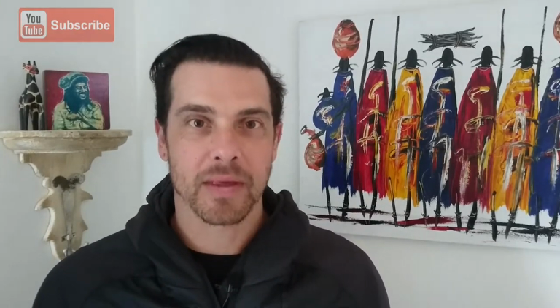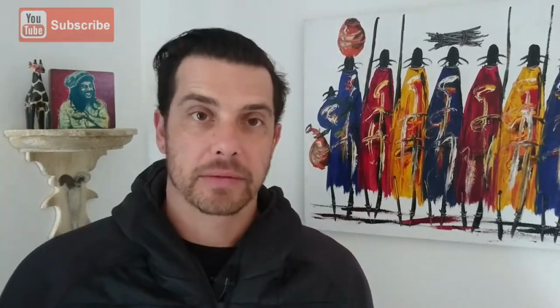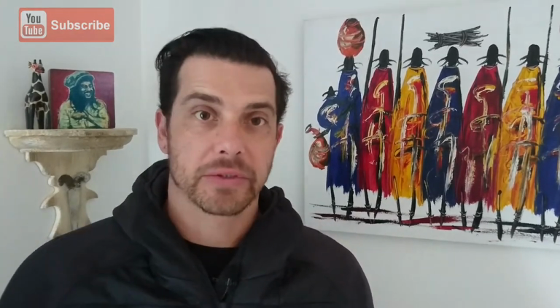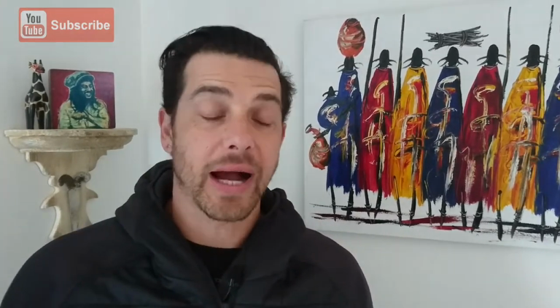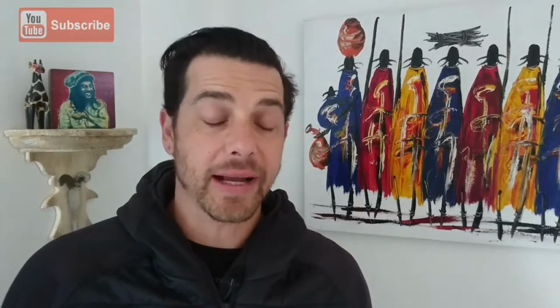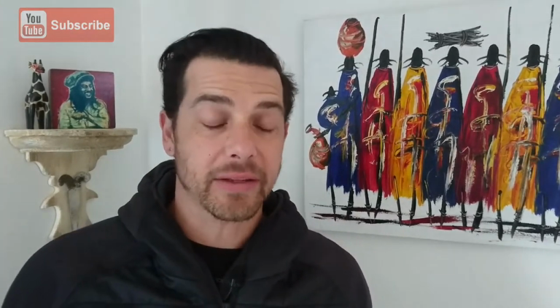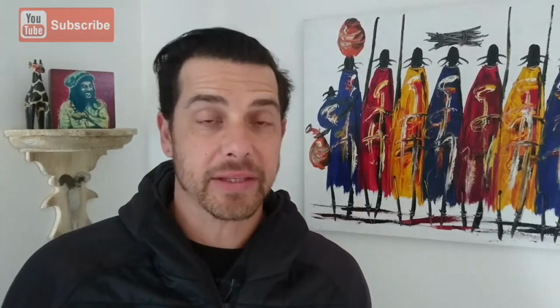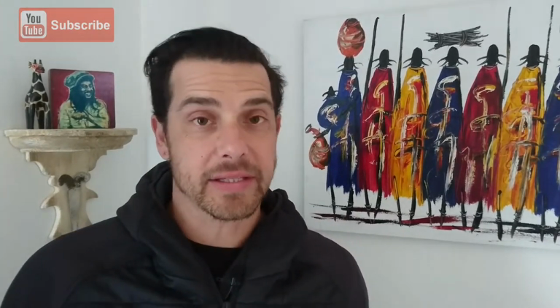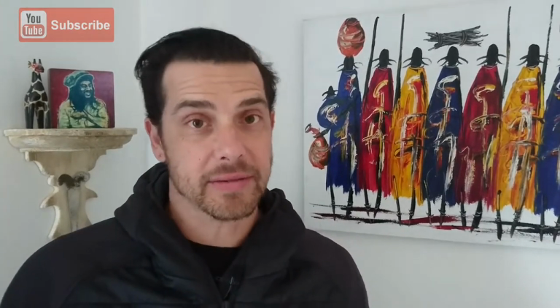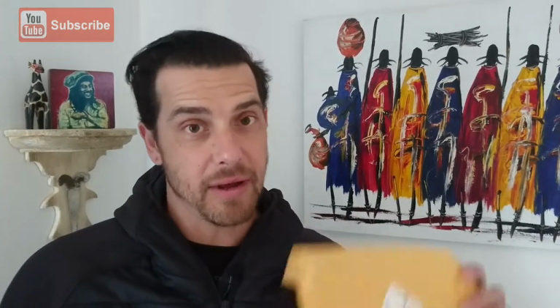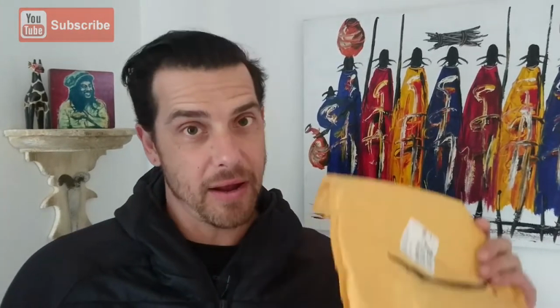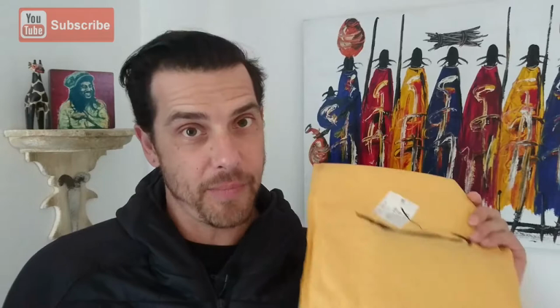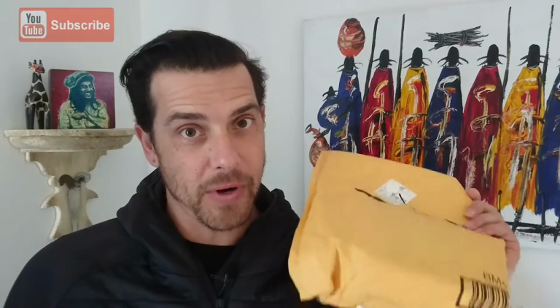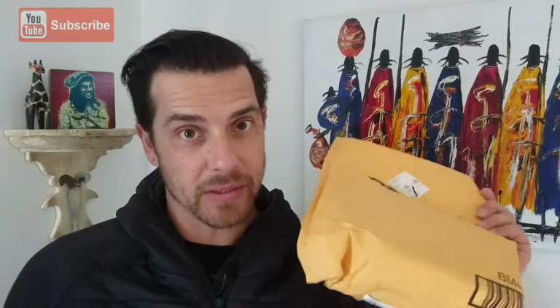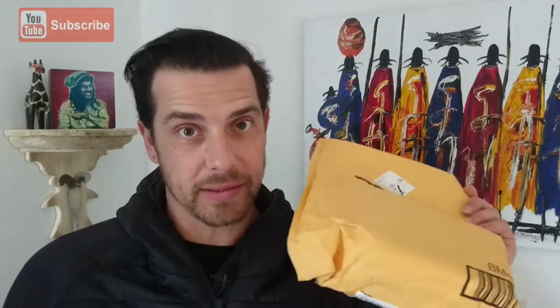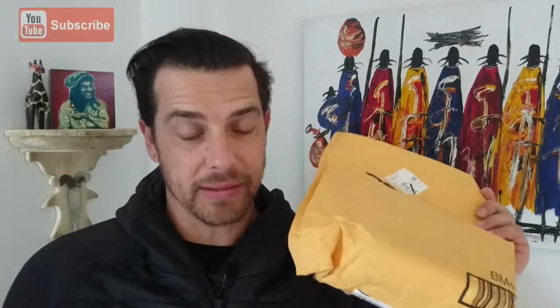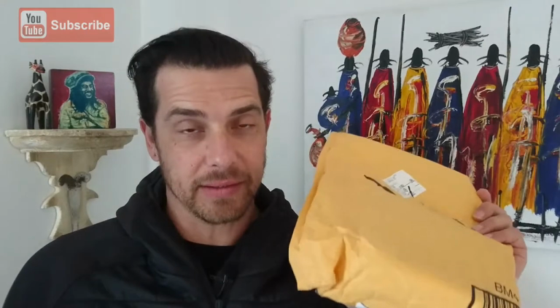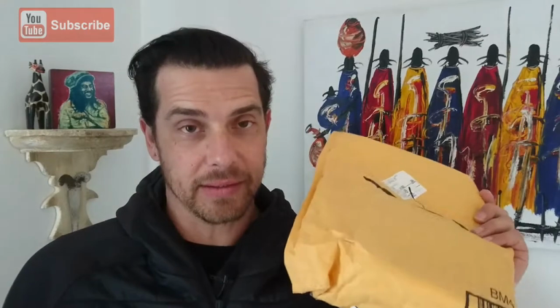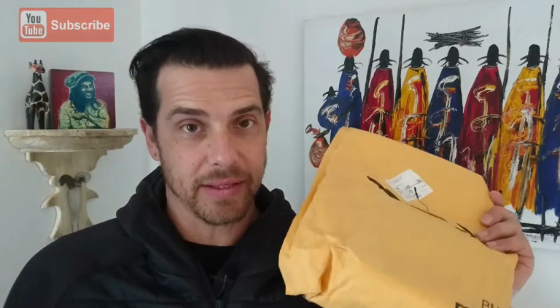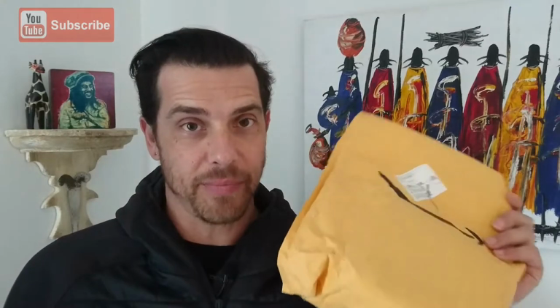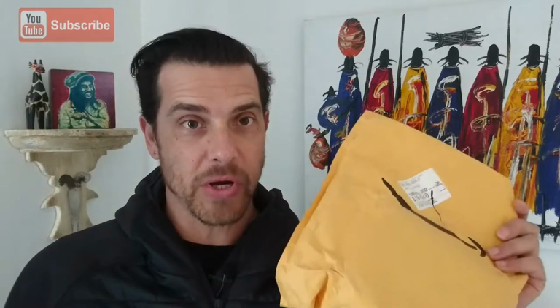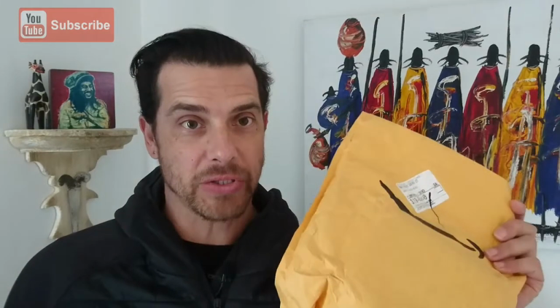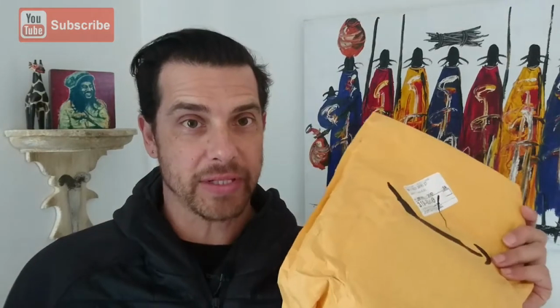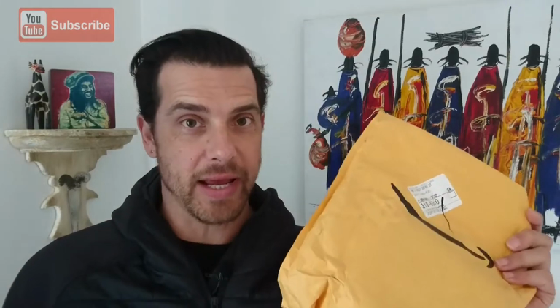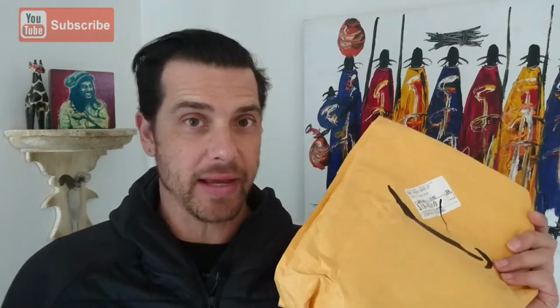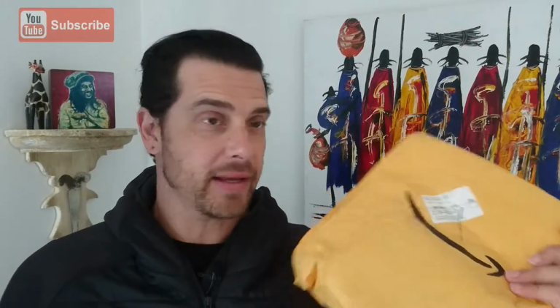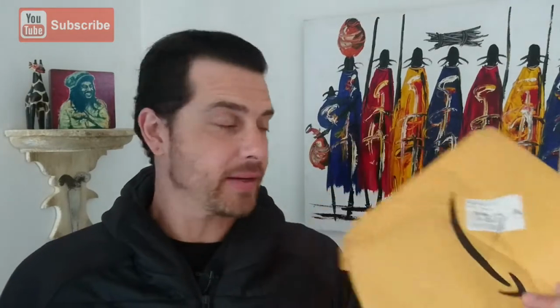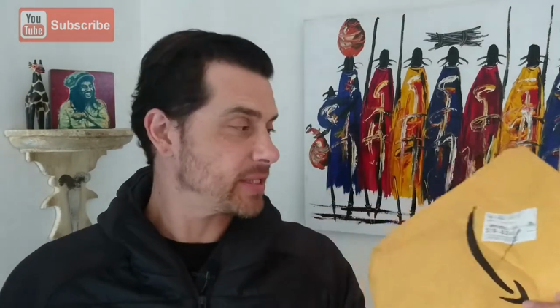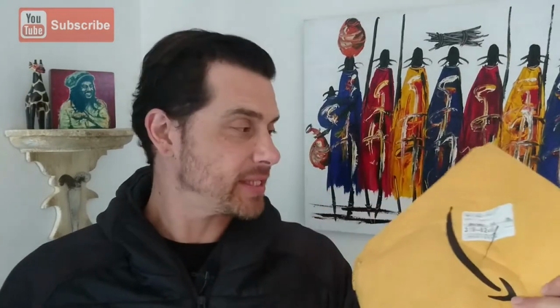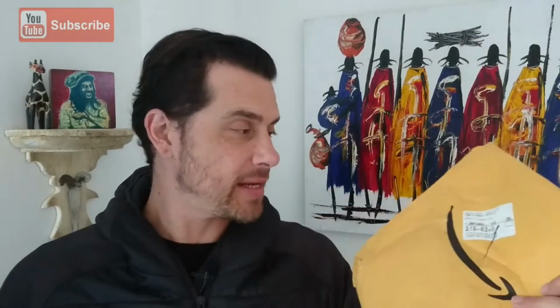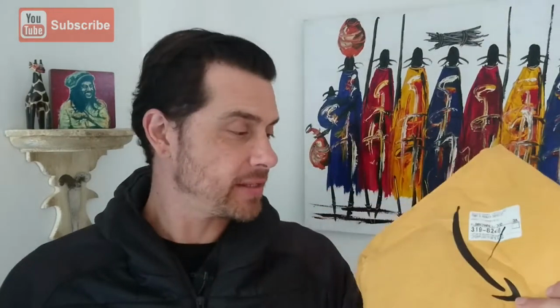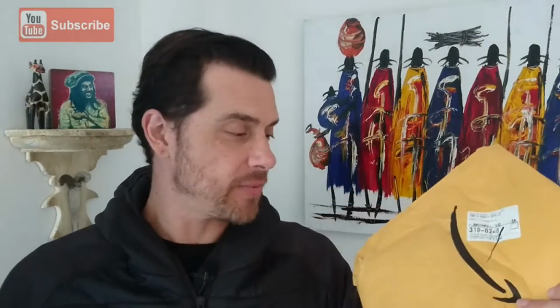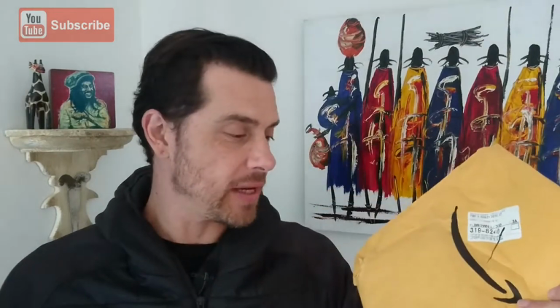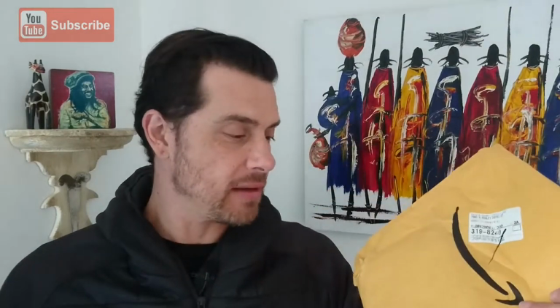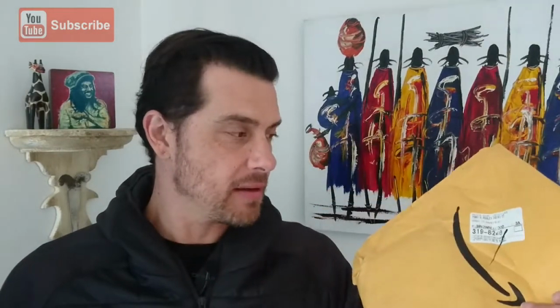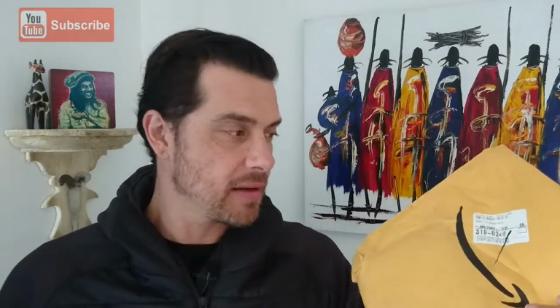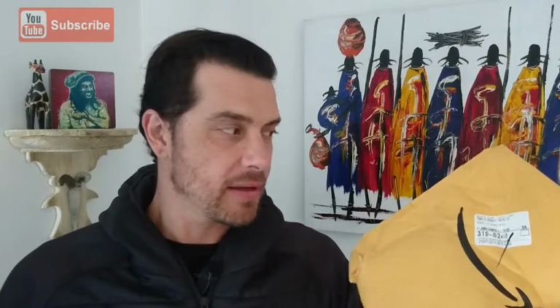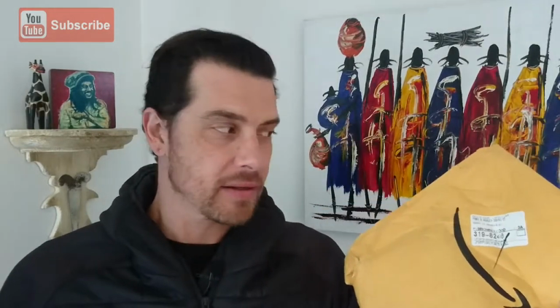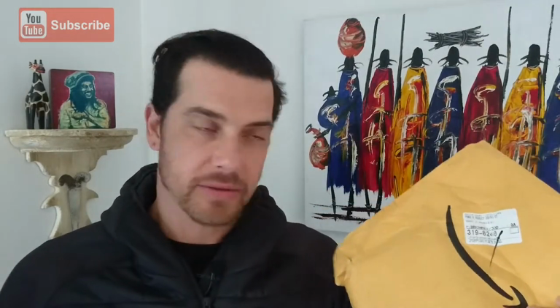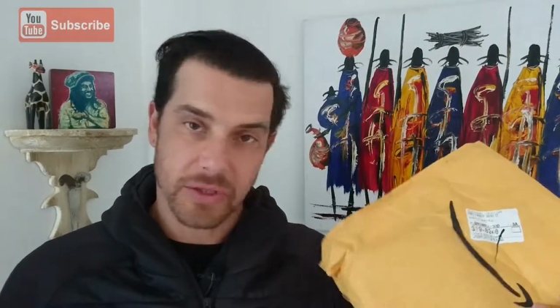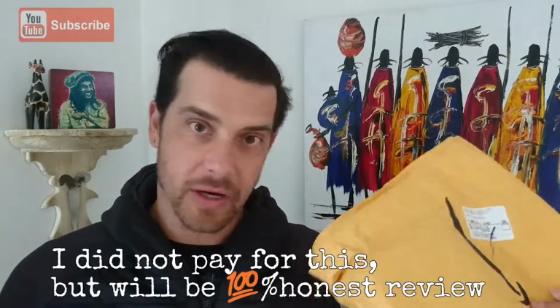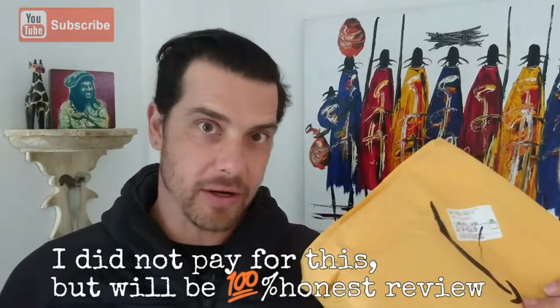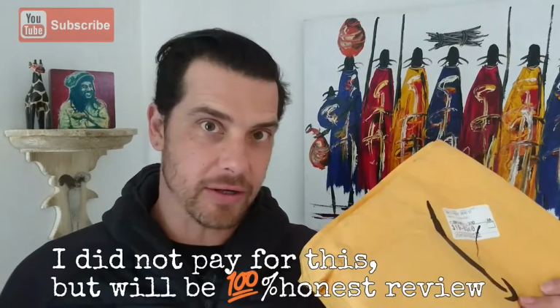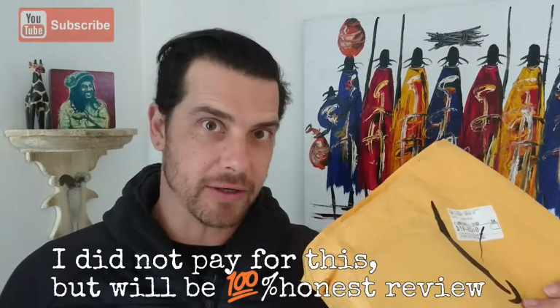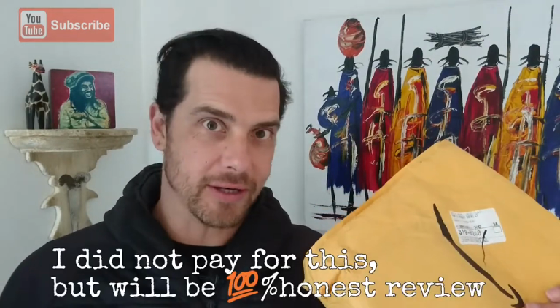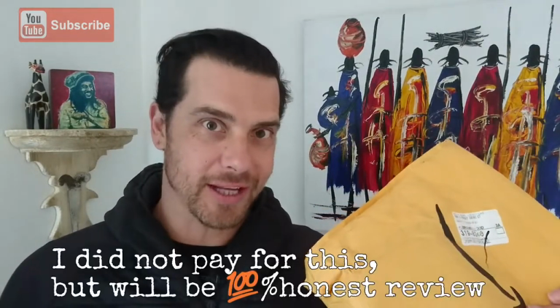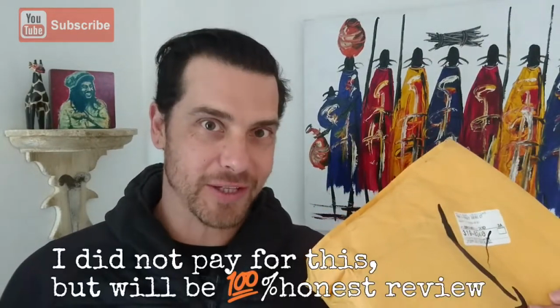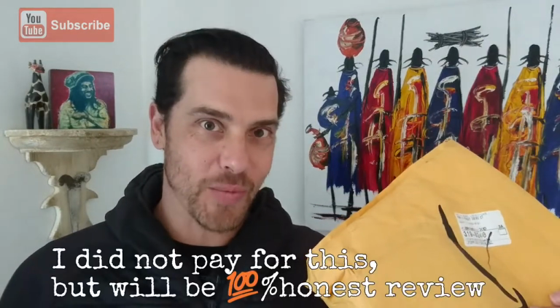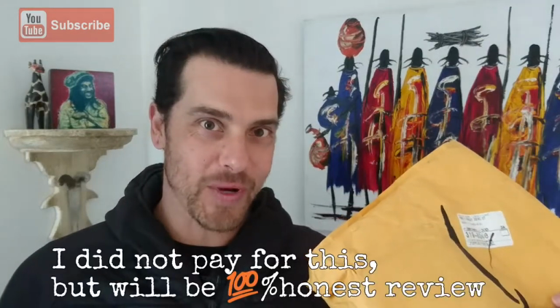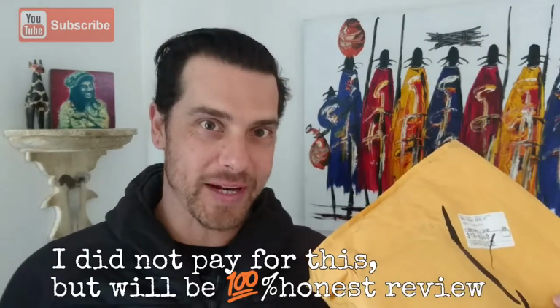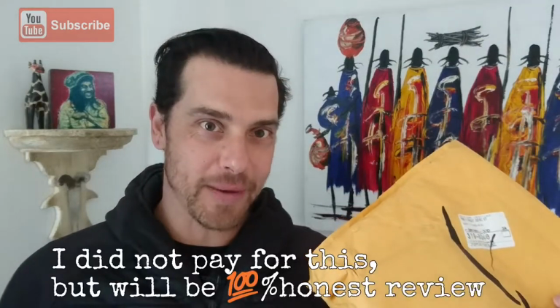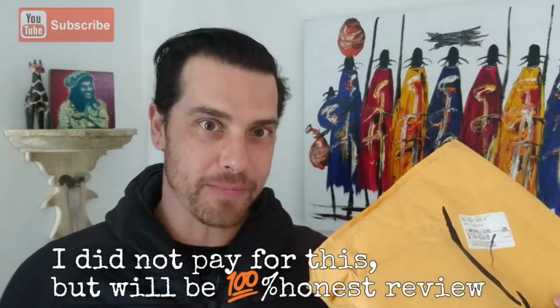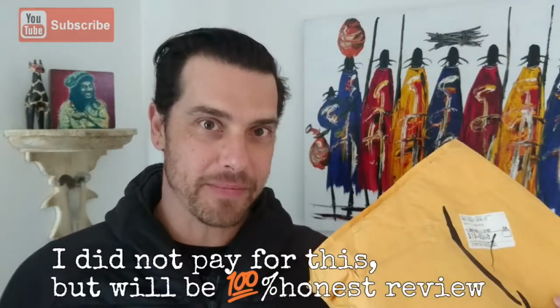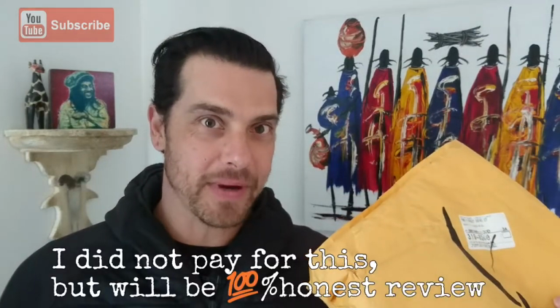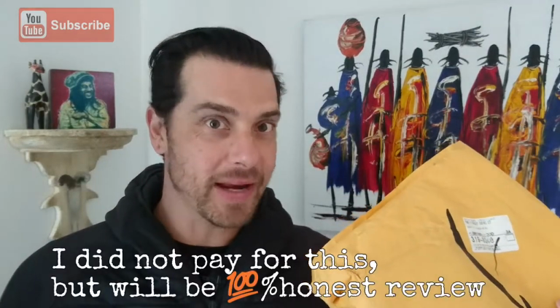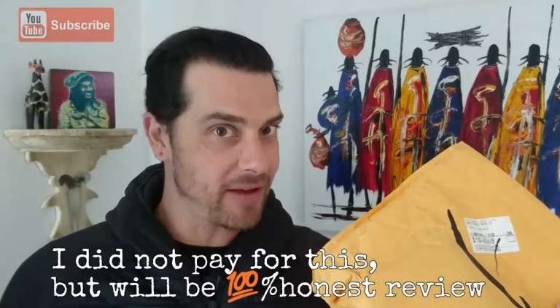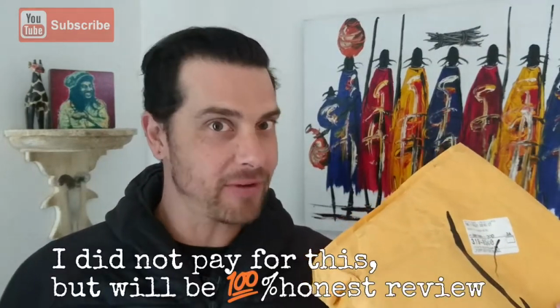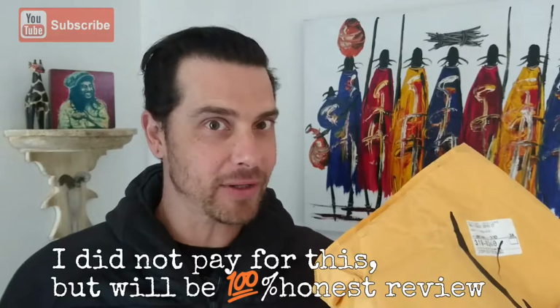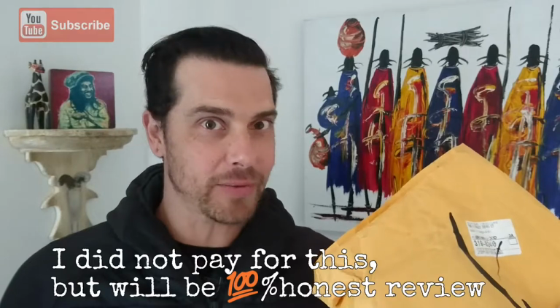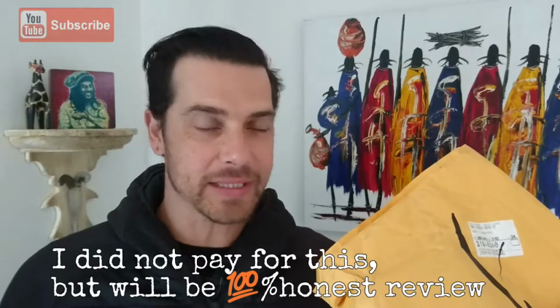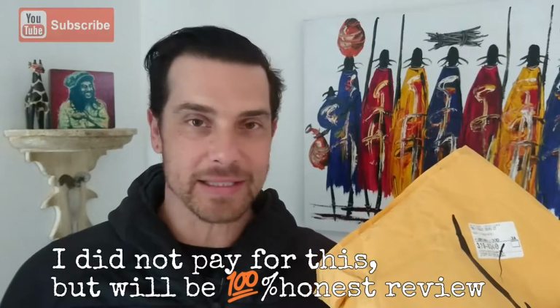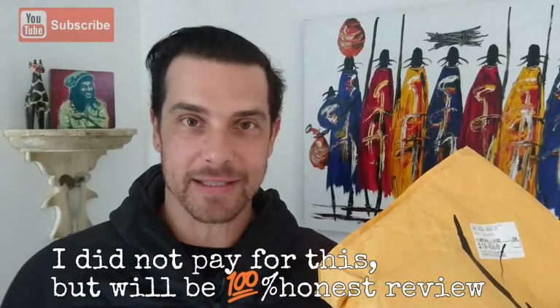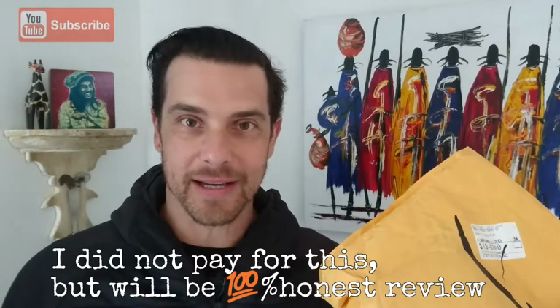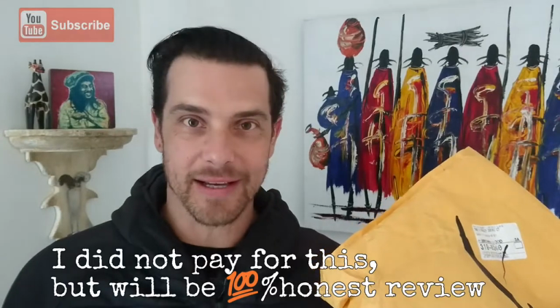I got this parcel in the post today and it was sent to me. So let's open it up and have a look at what's inside.